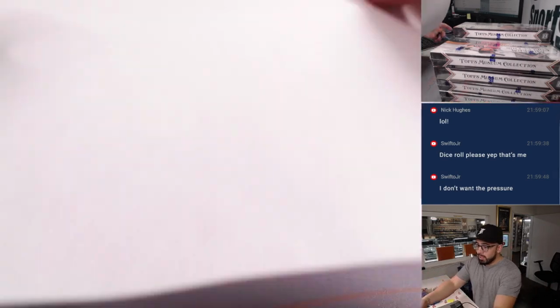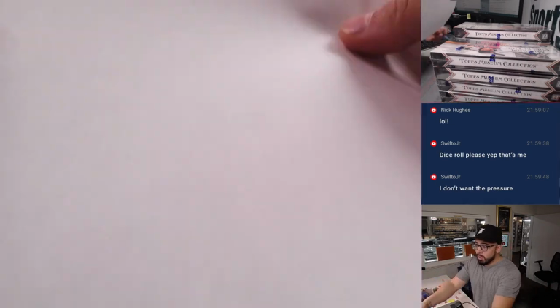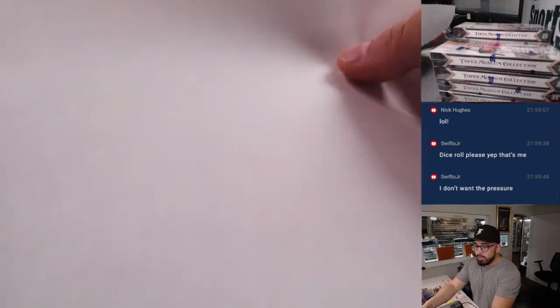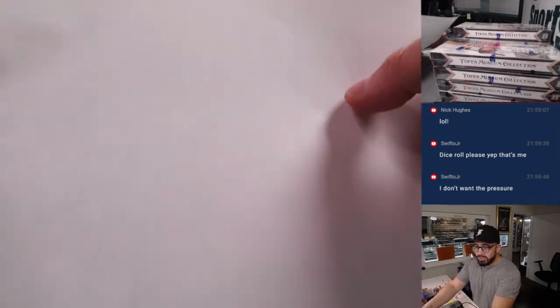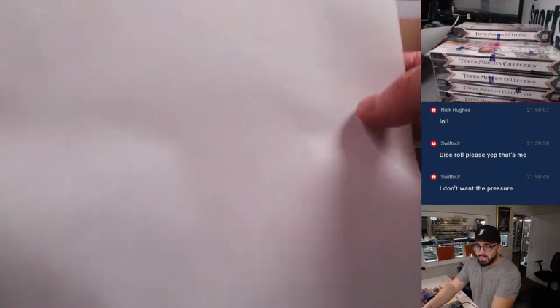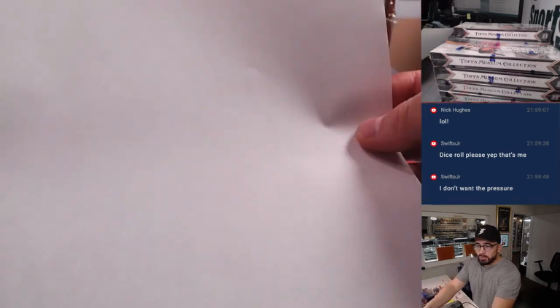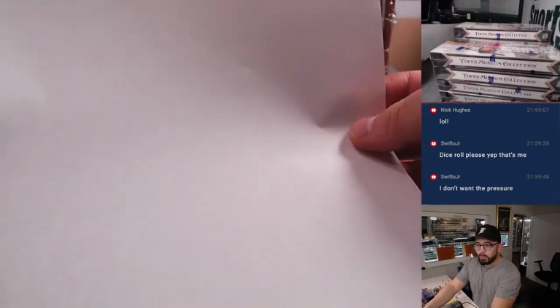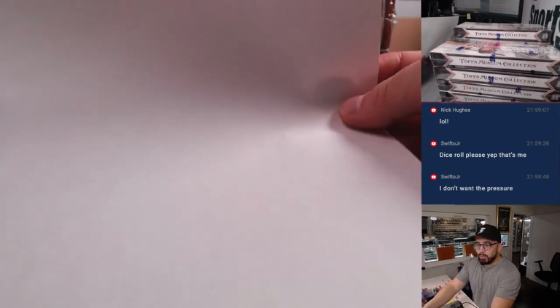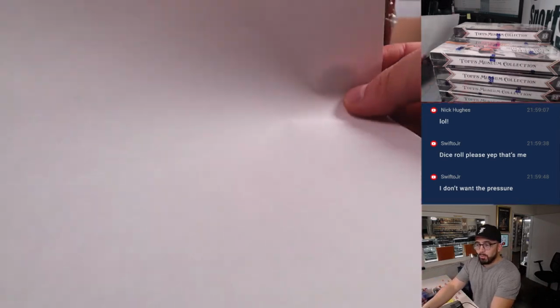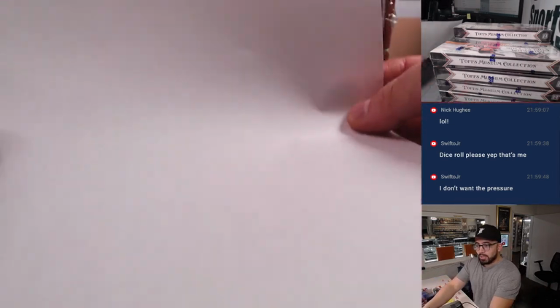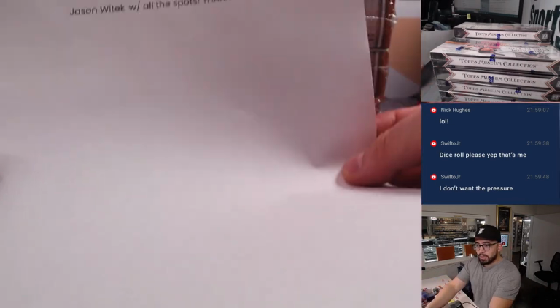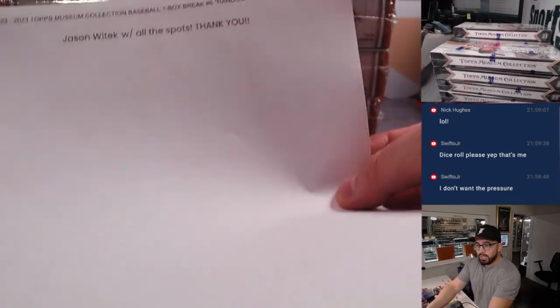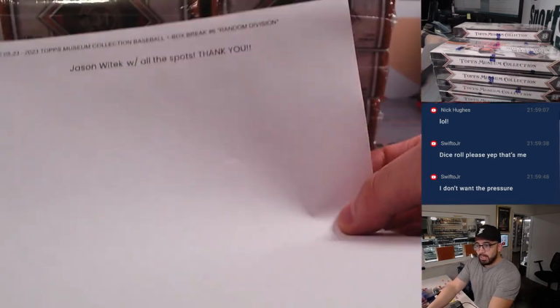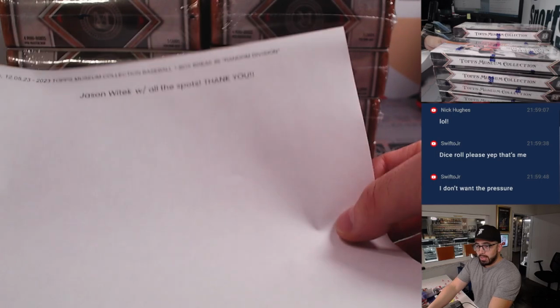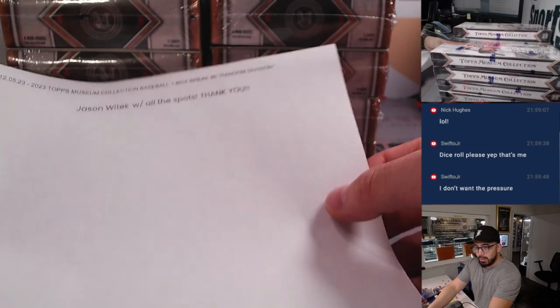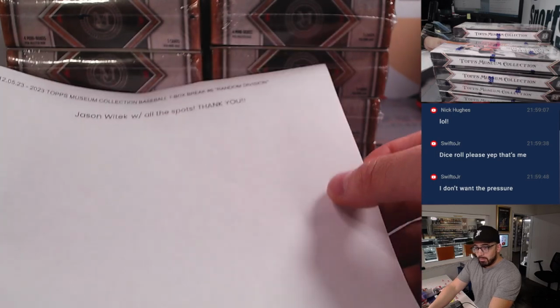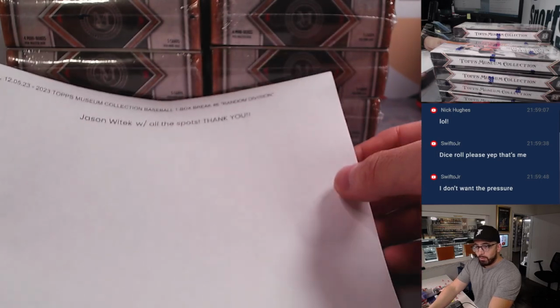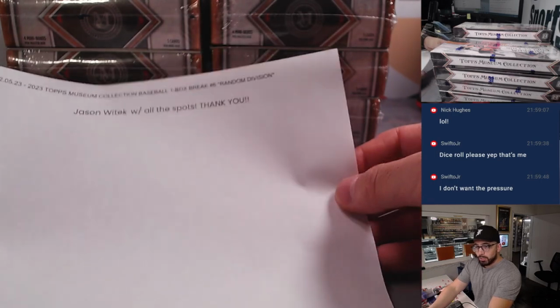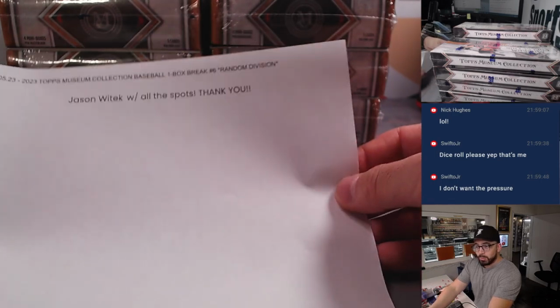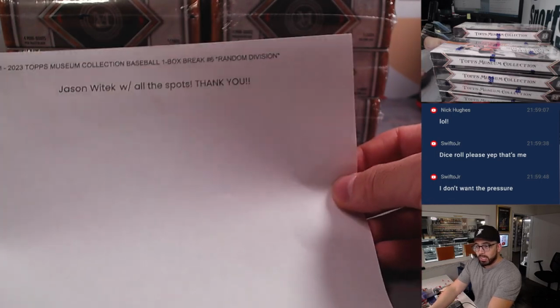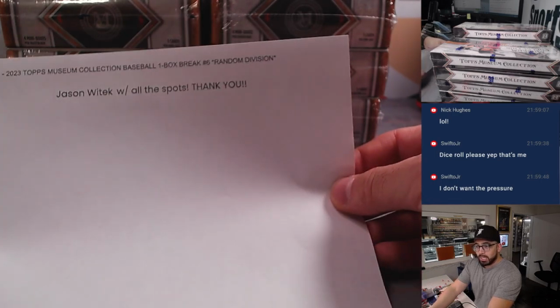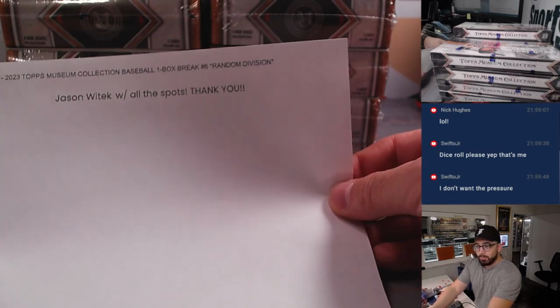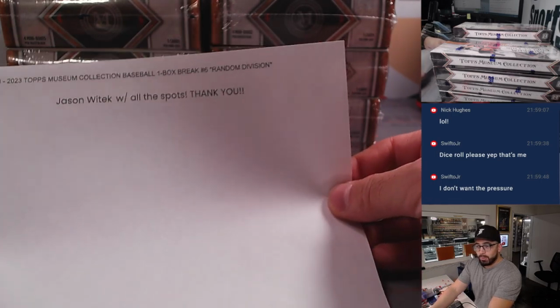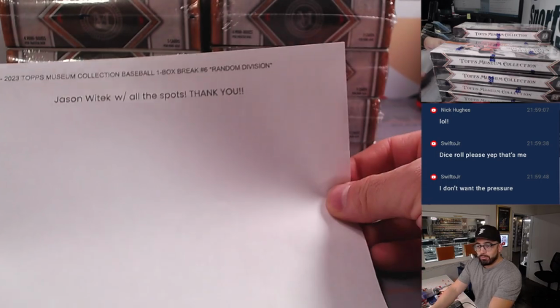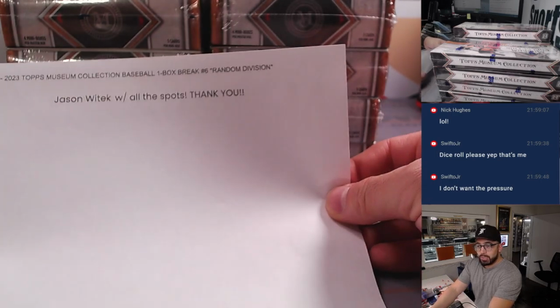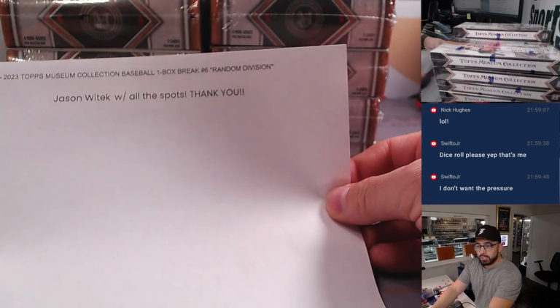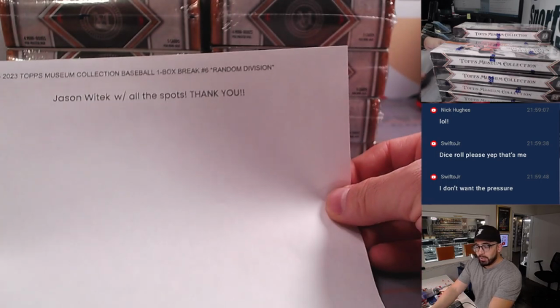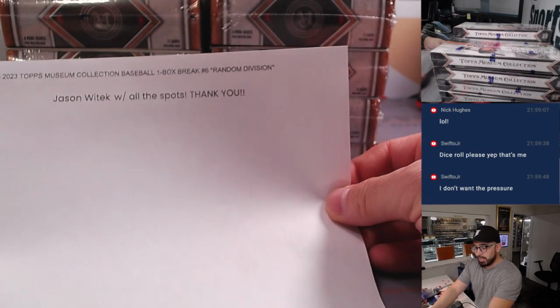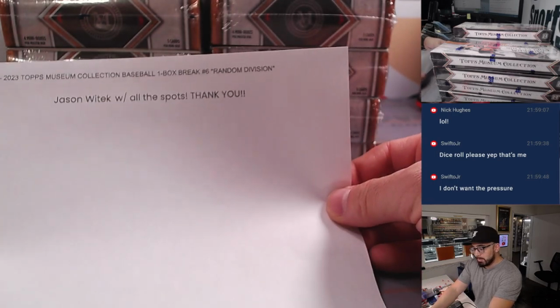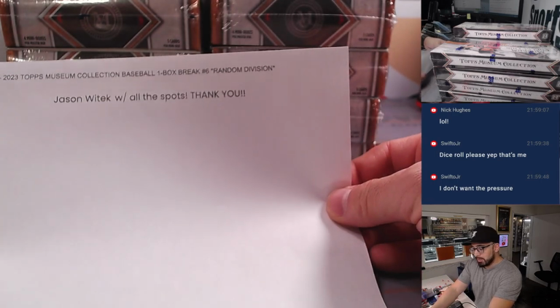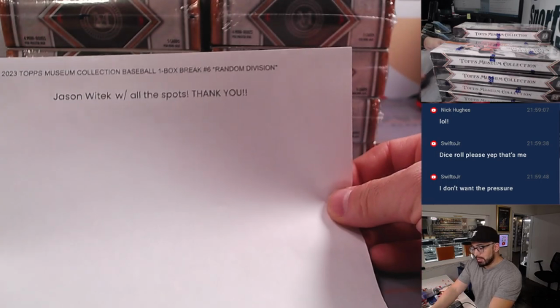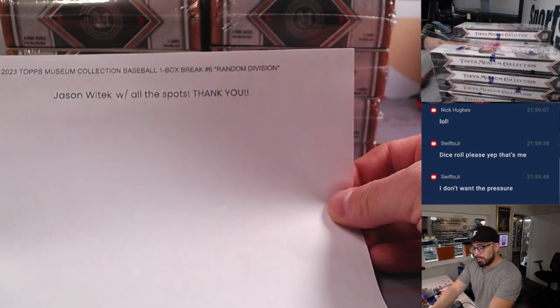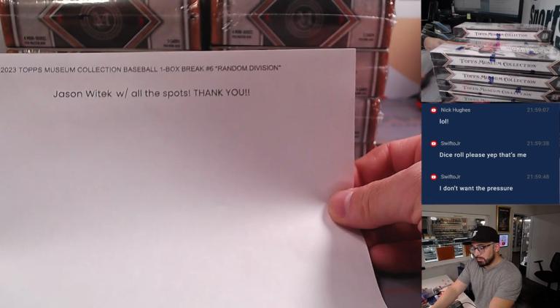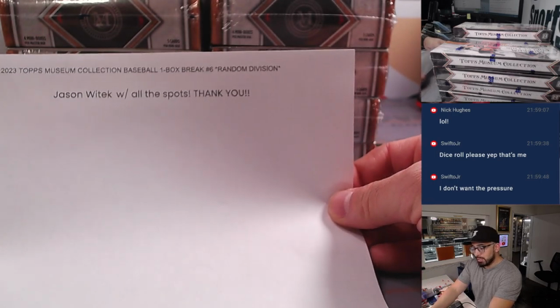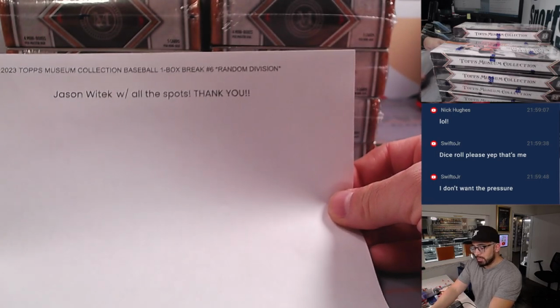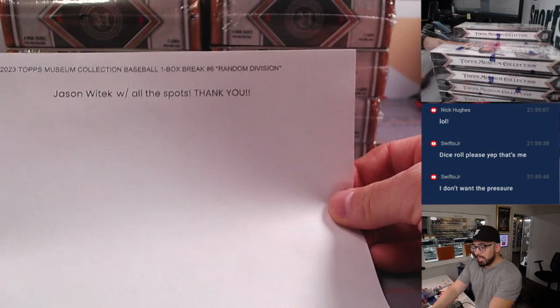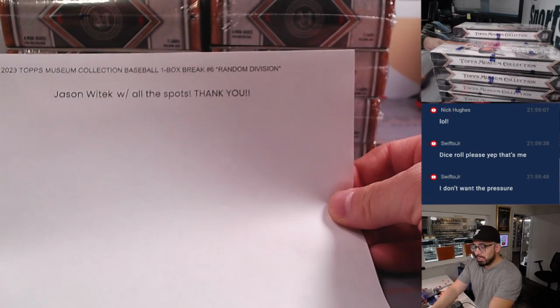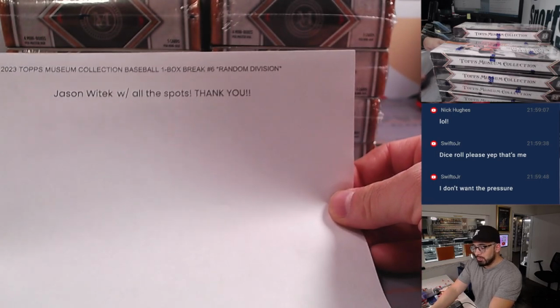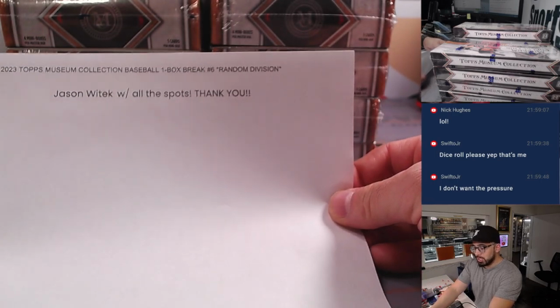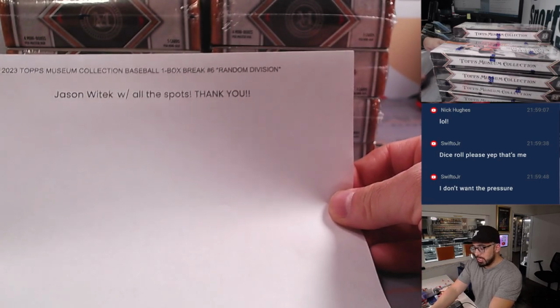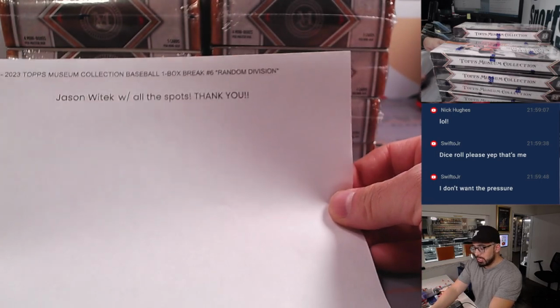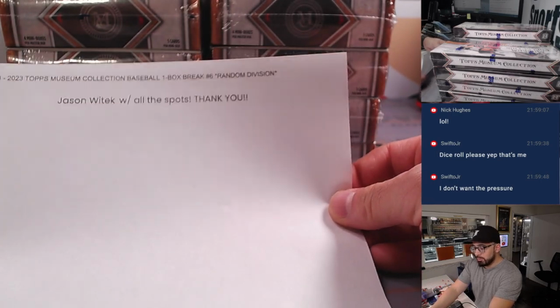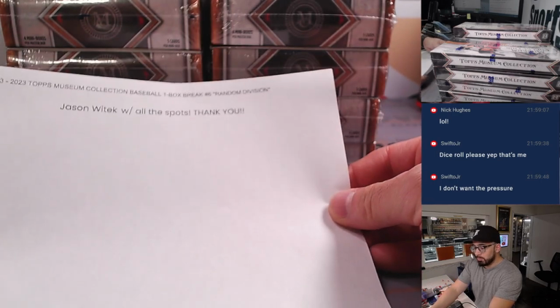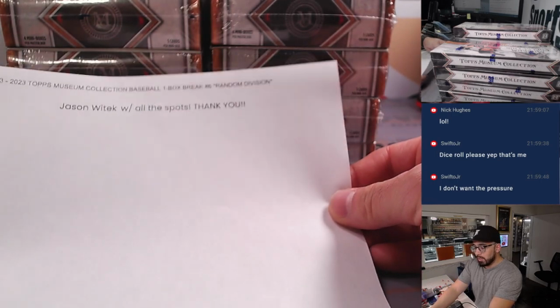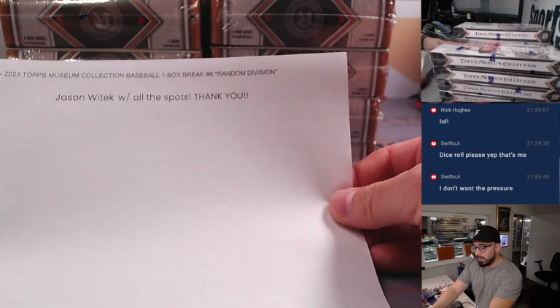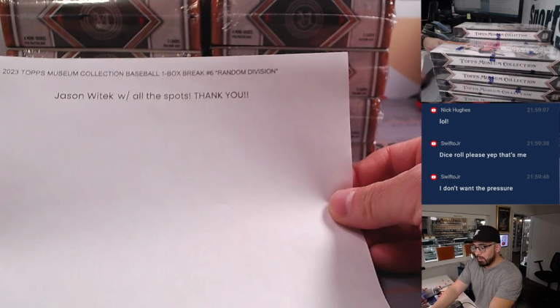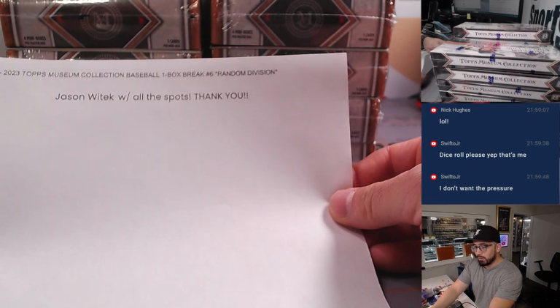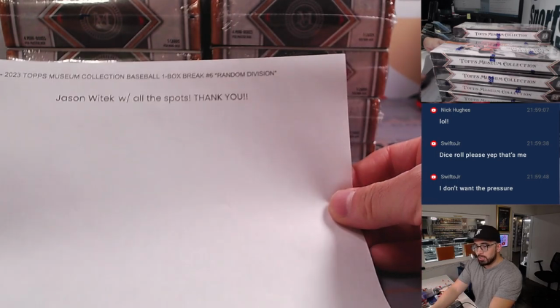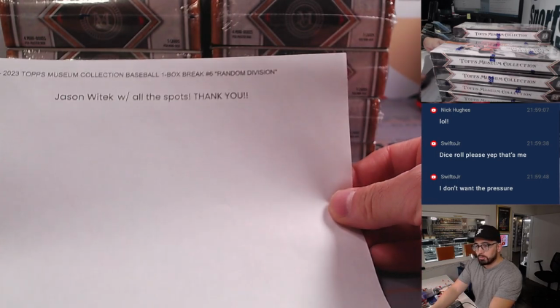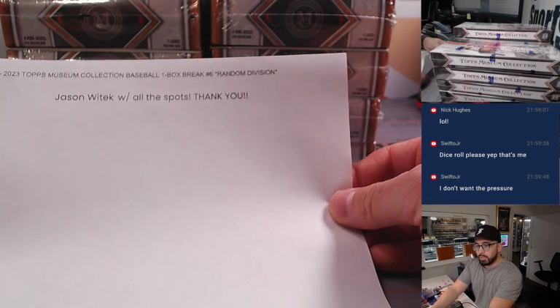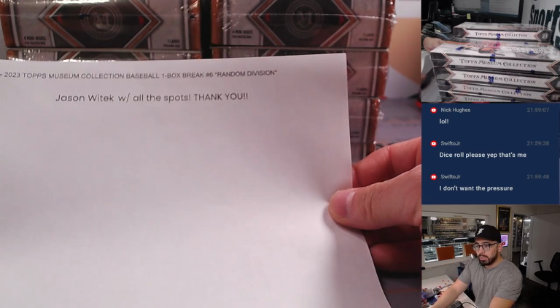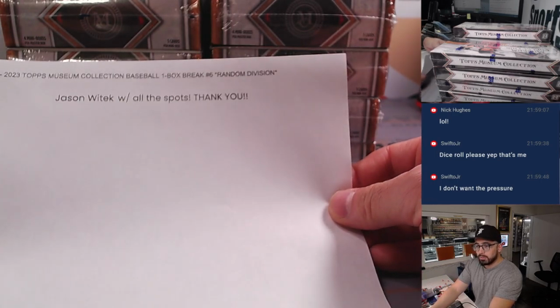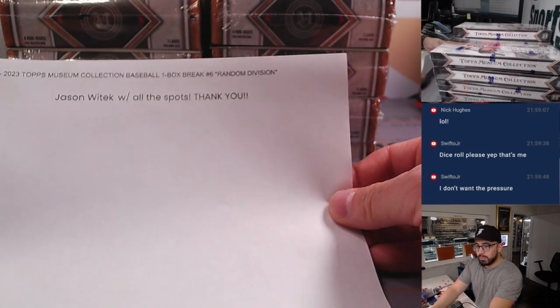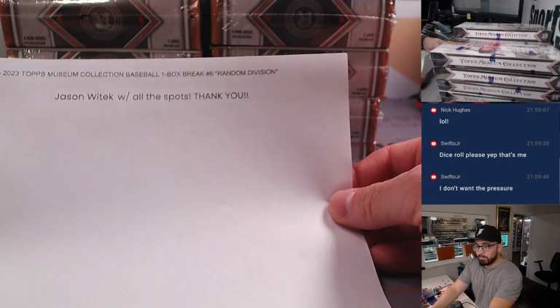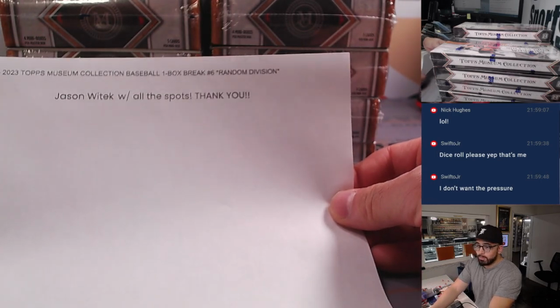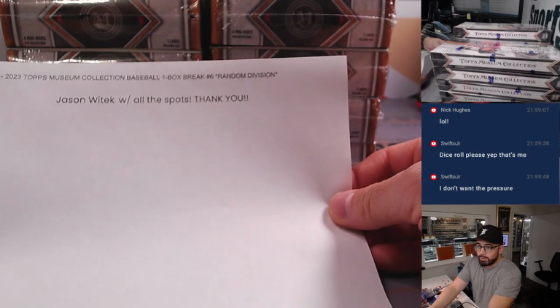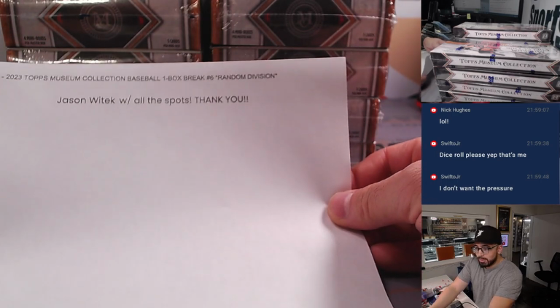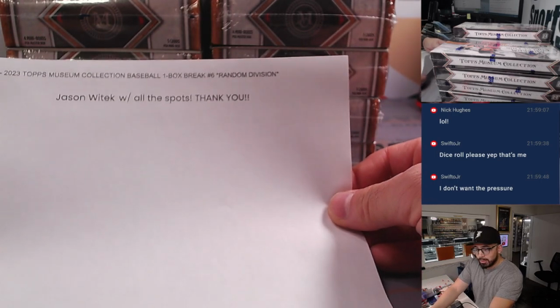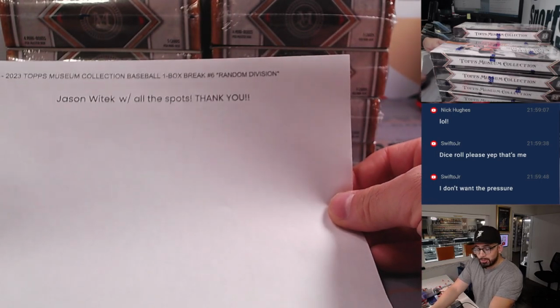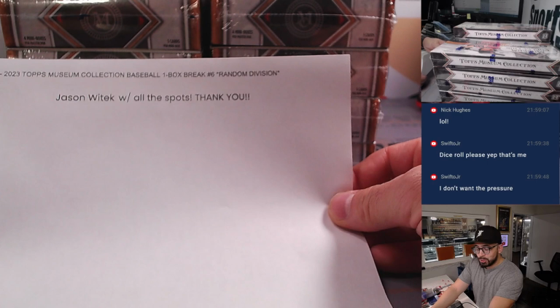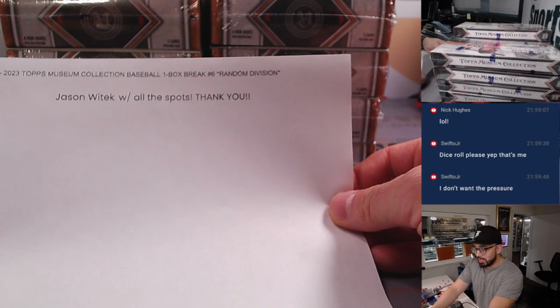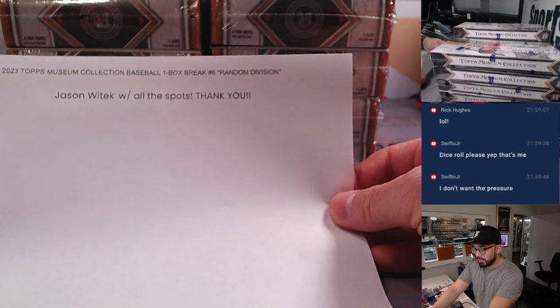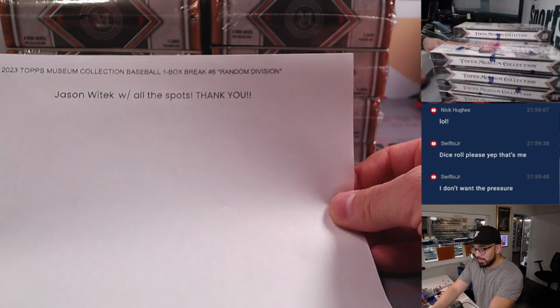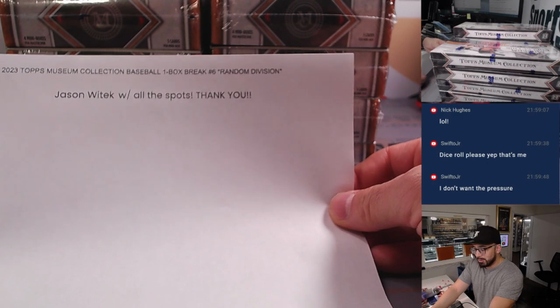Usually it's the part where I say first we got to give away a free spot, but guess what? Thank you Jason, who bought all the spots — therefore we go straight to you.